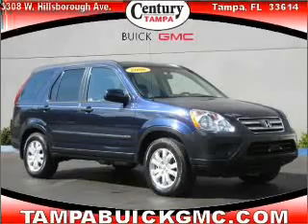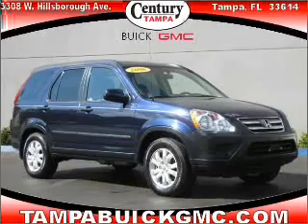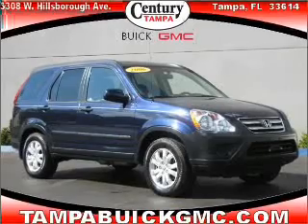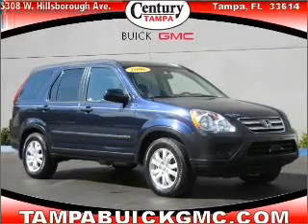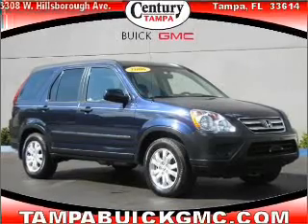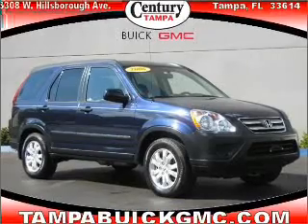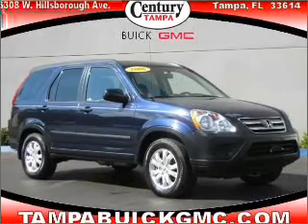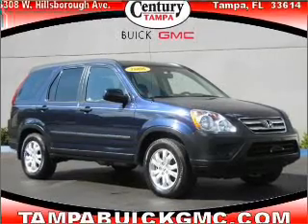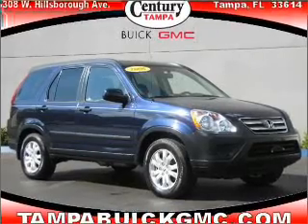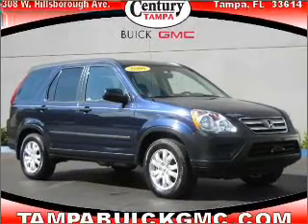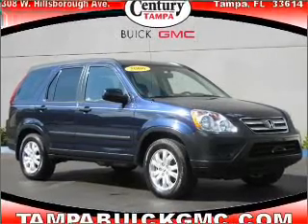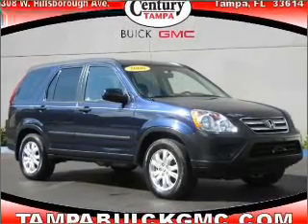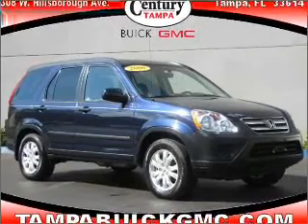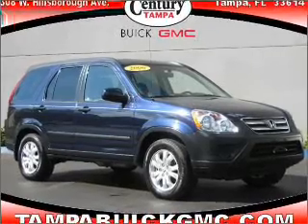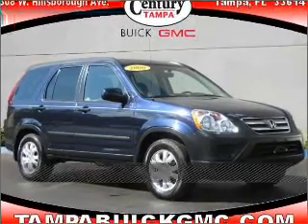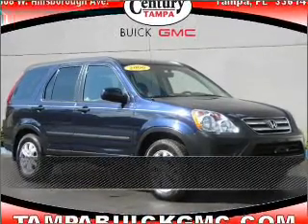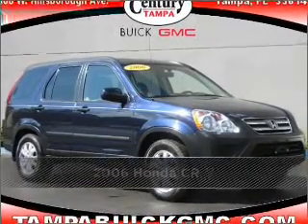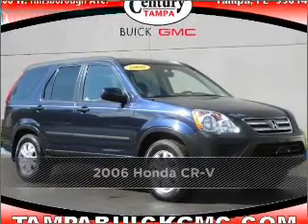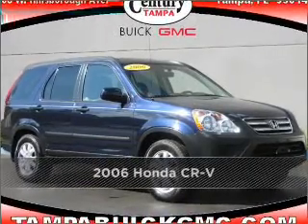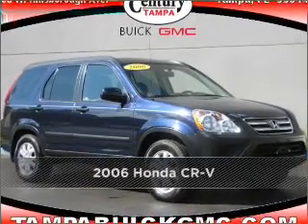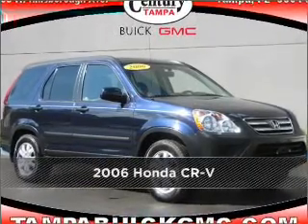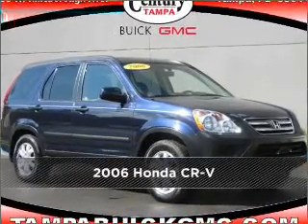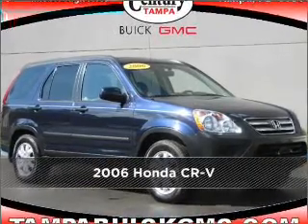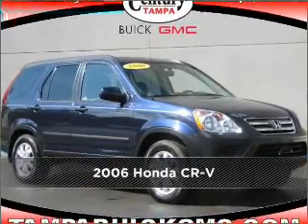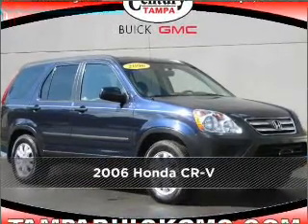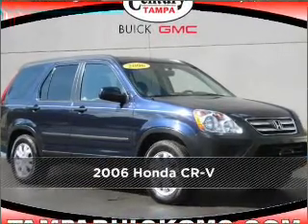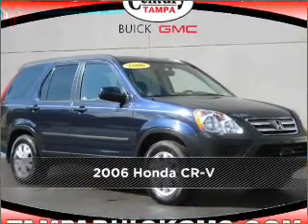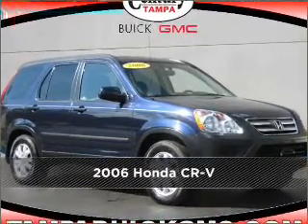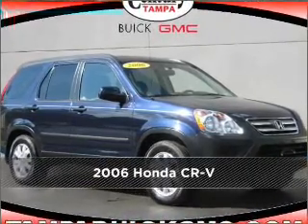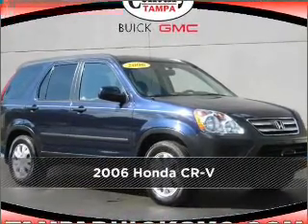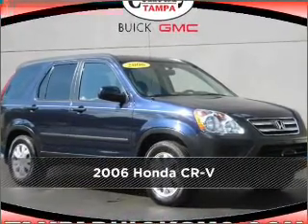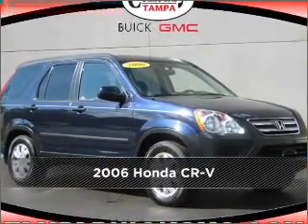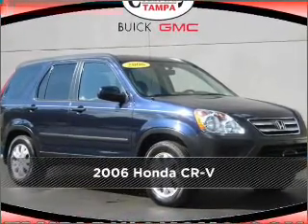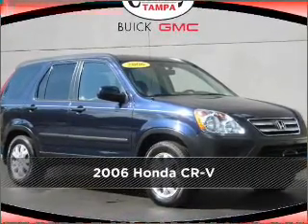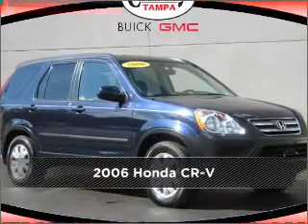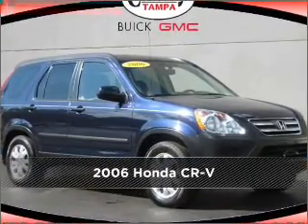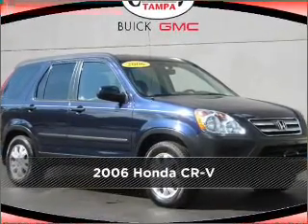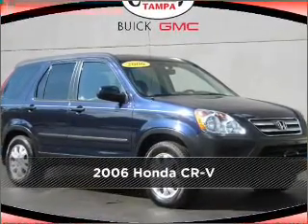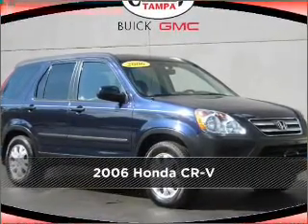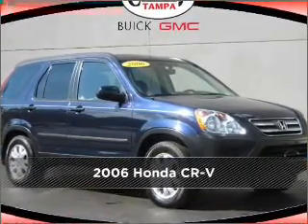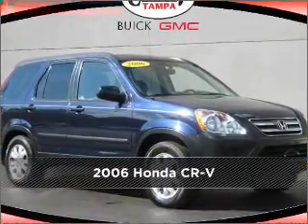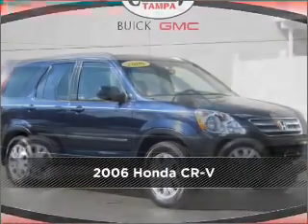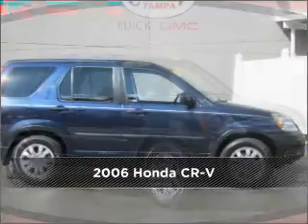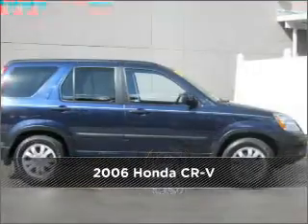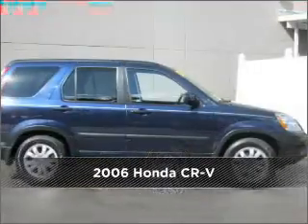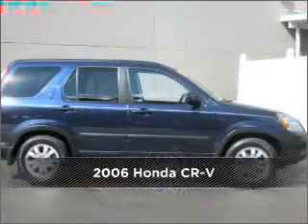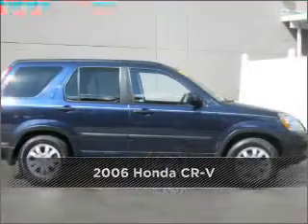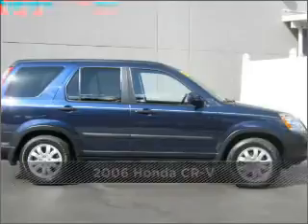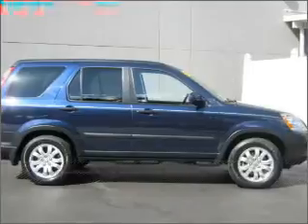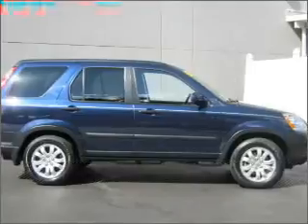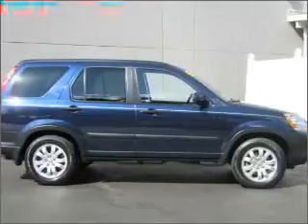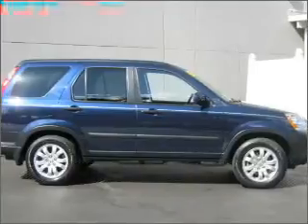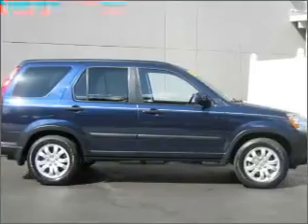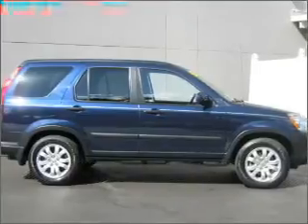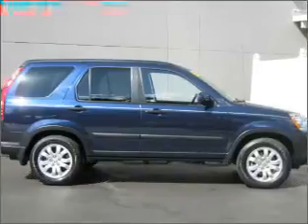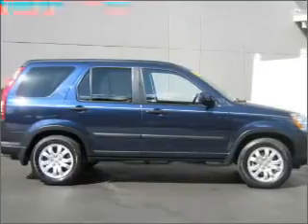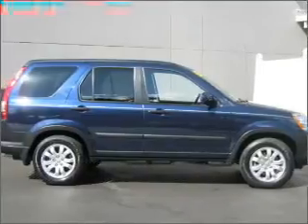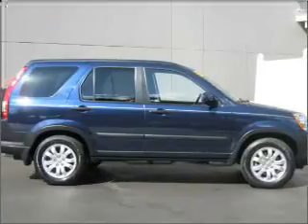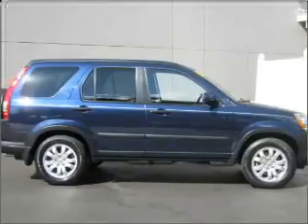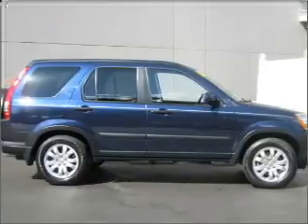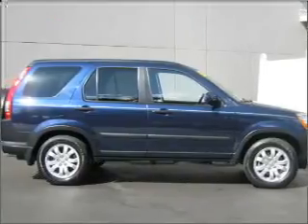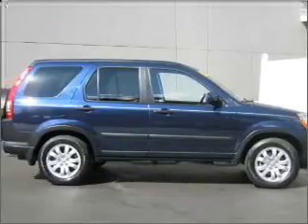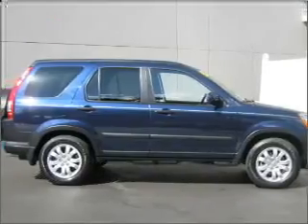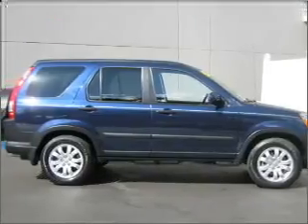Stand out in this 2006 Honda CR-V. Discover the vehicle that meets your needs.